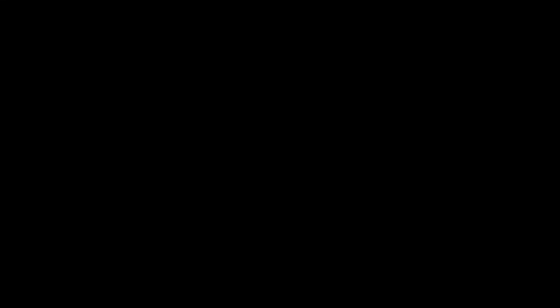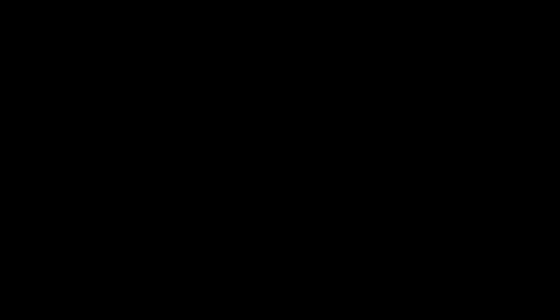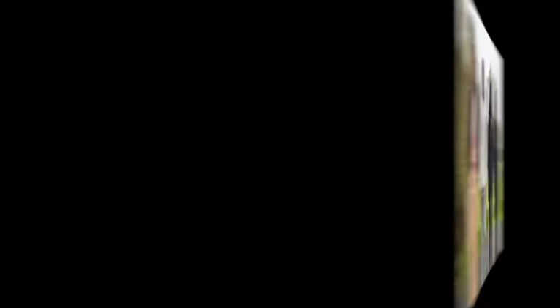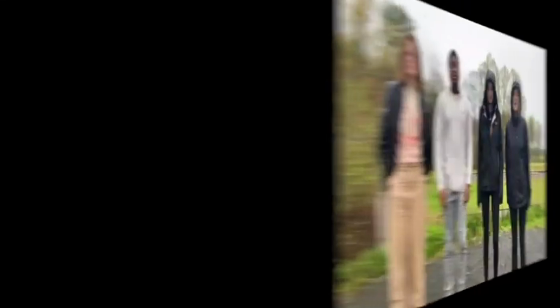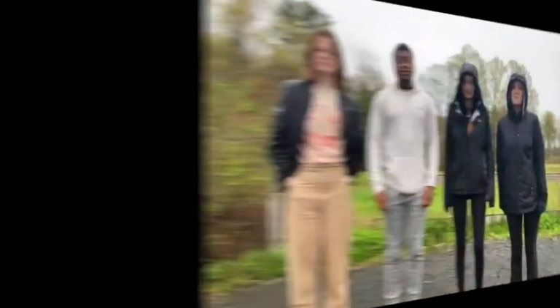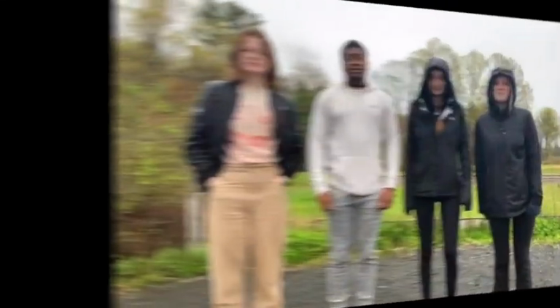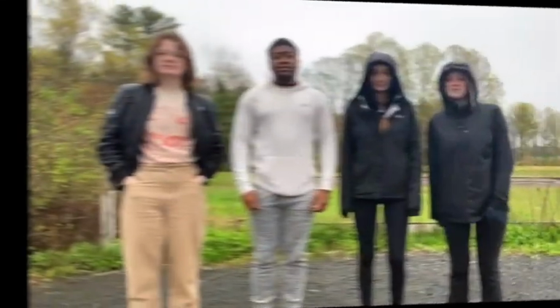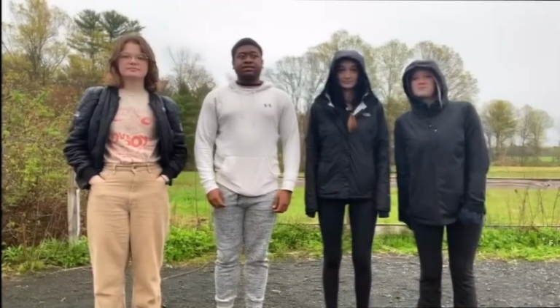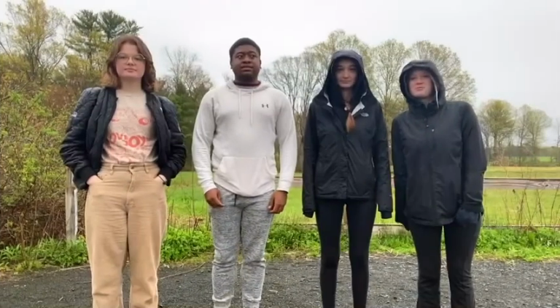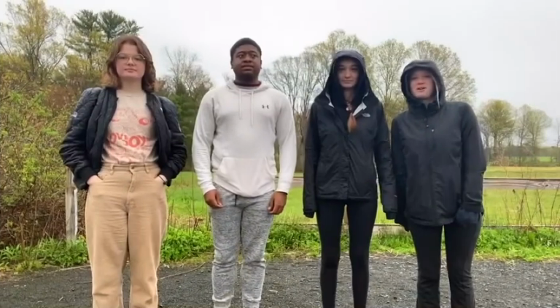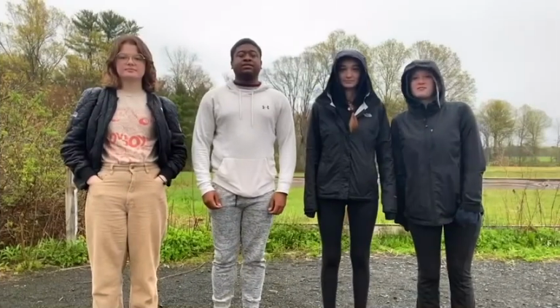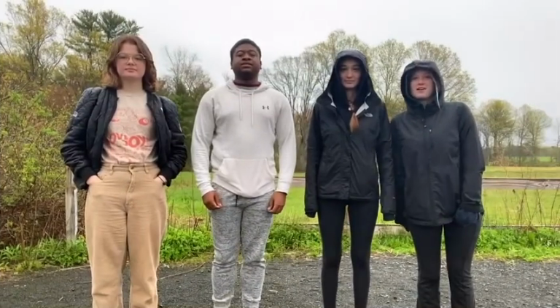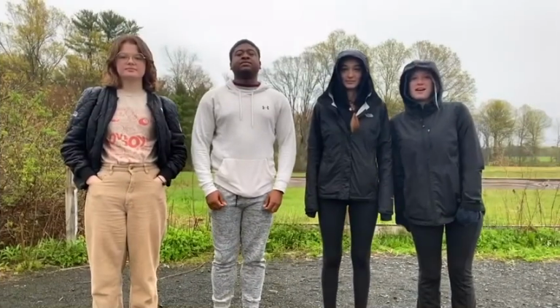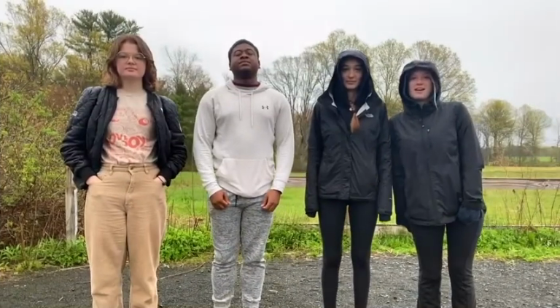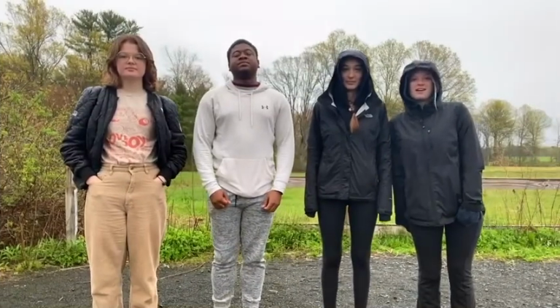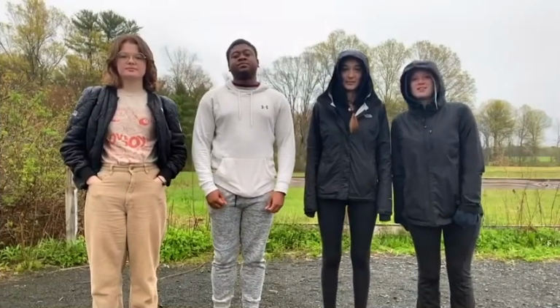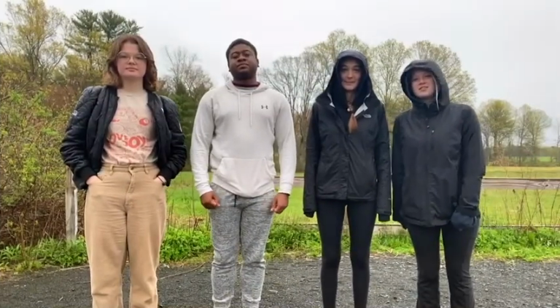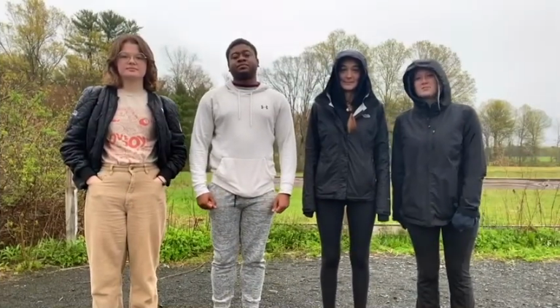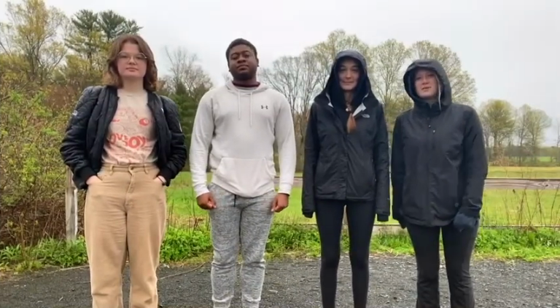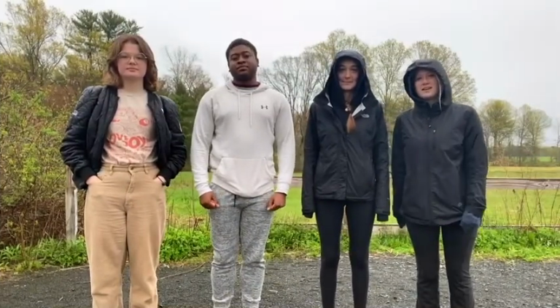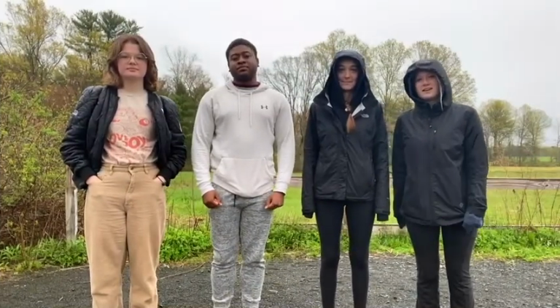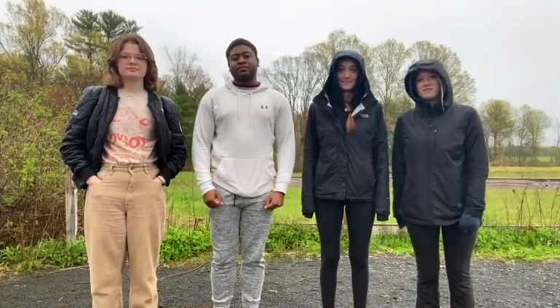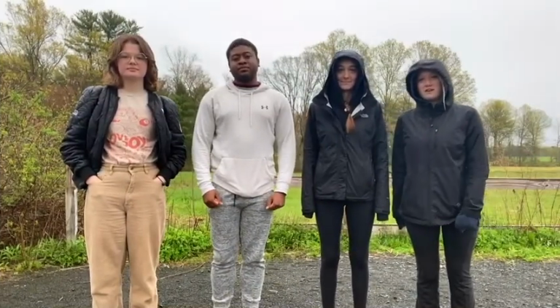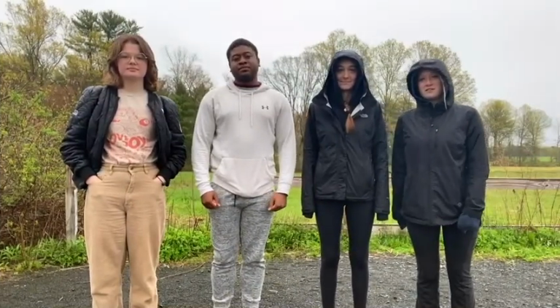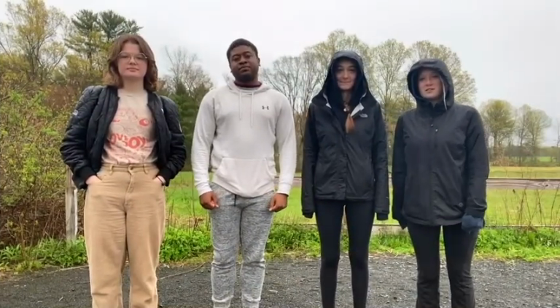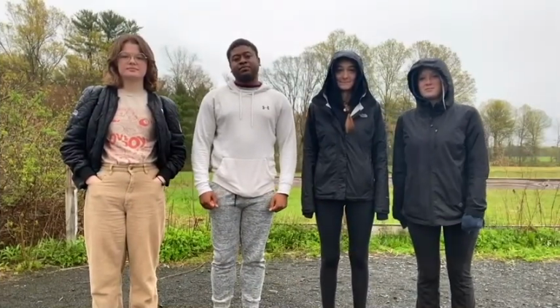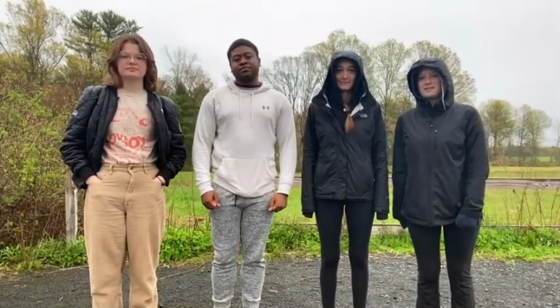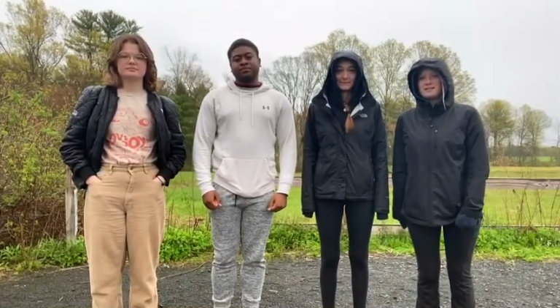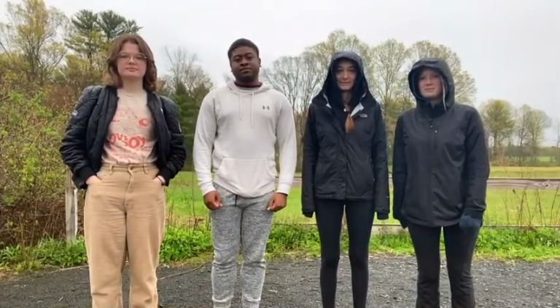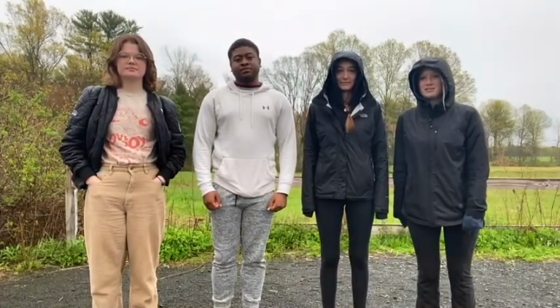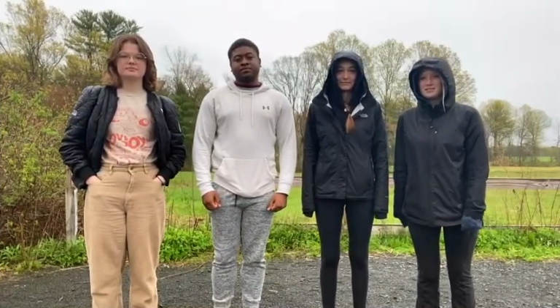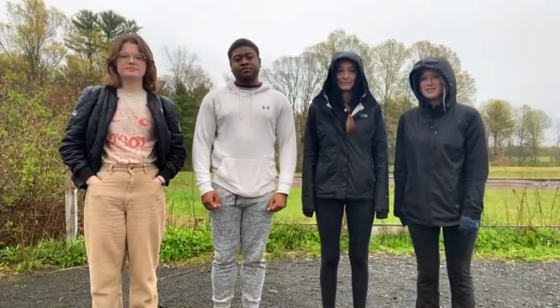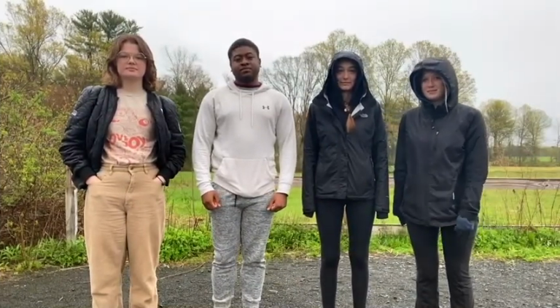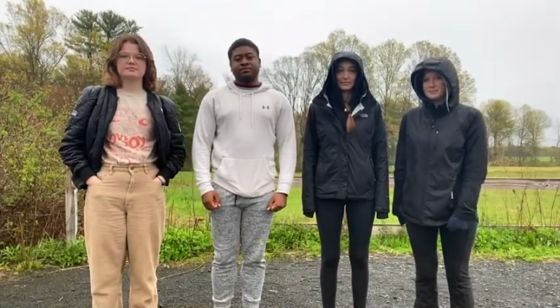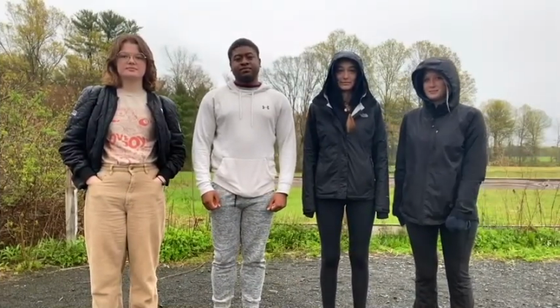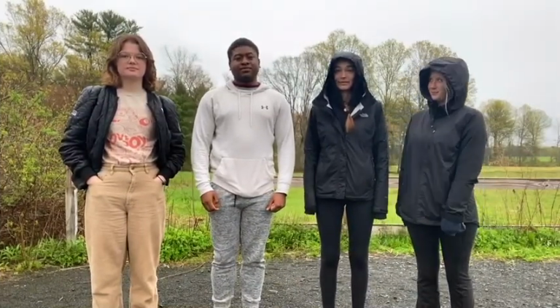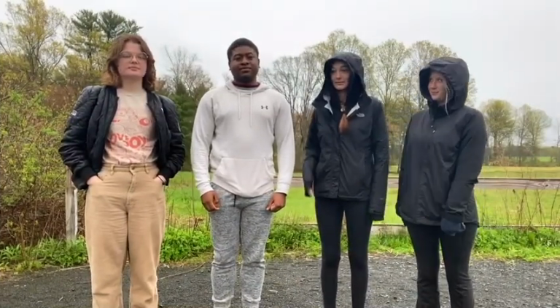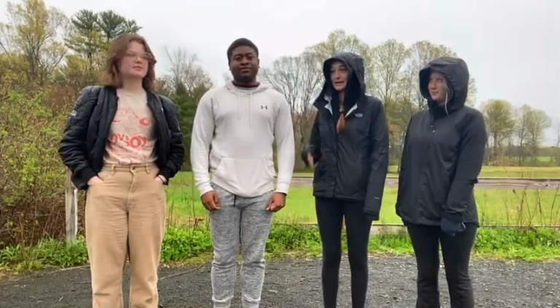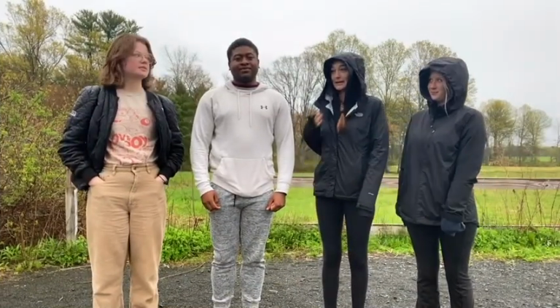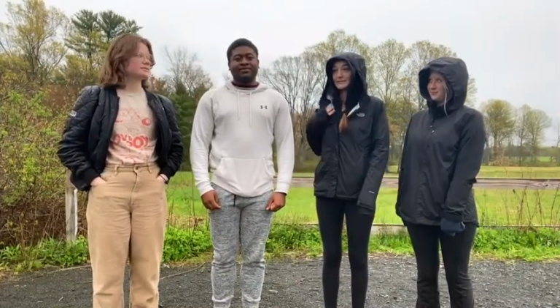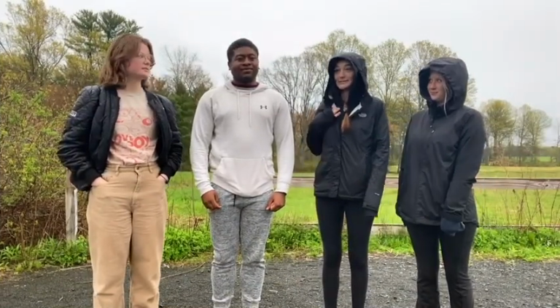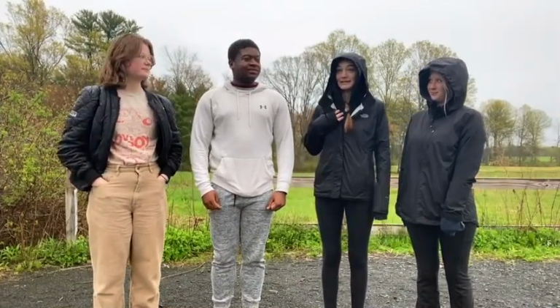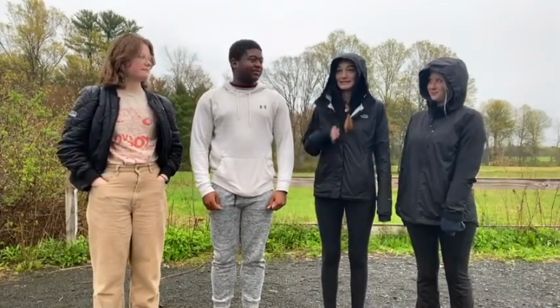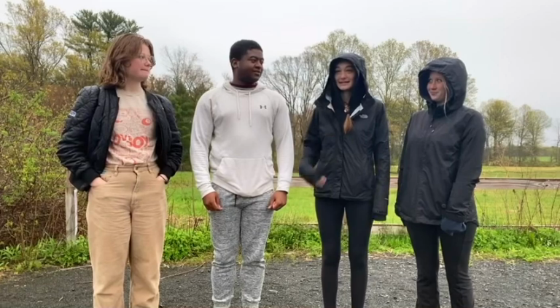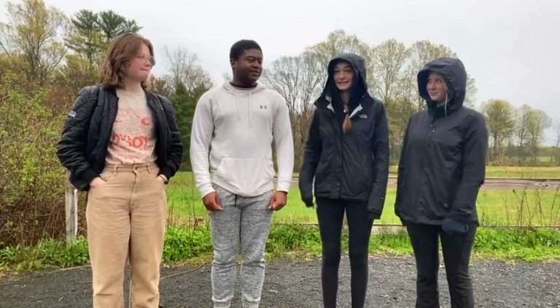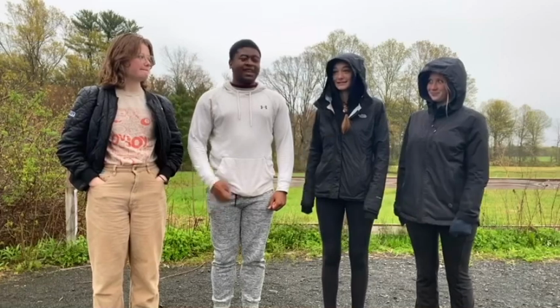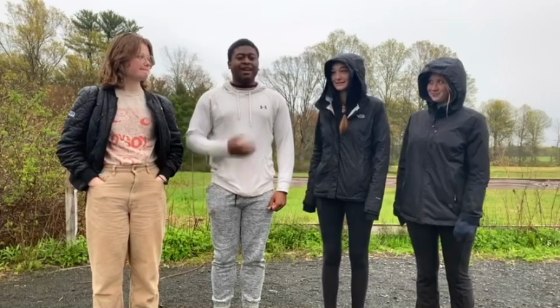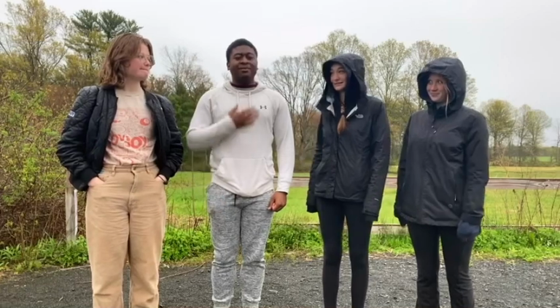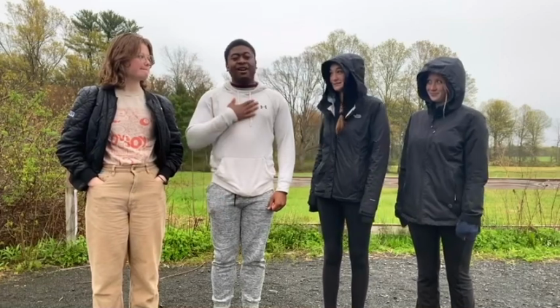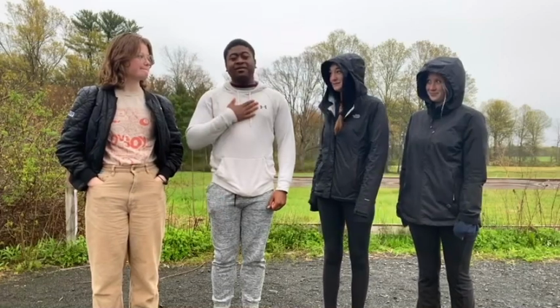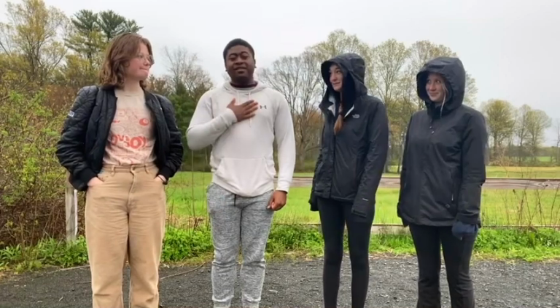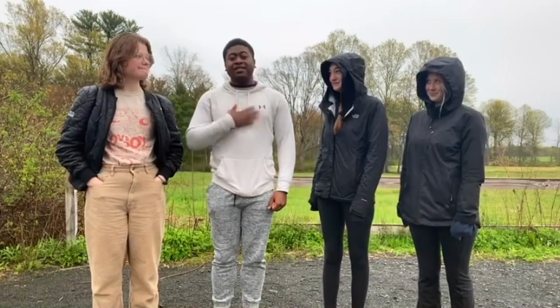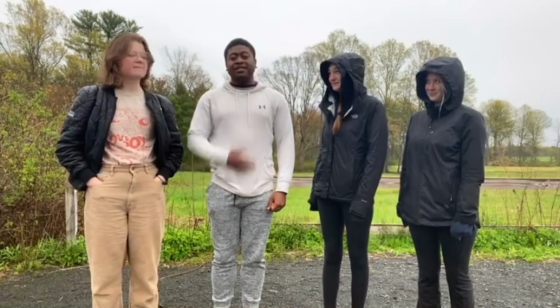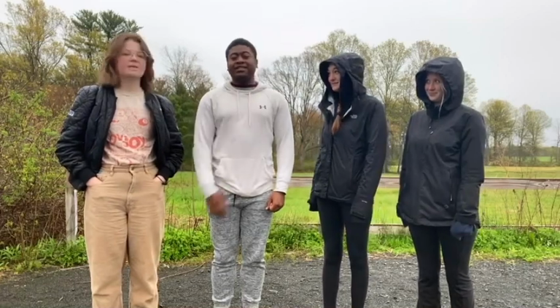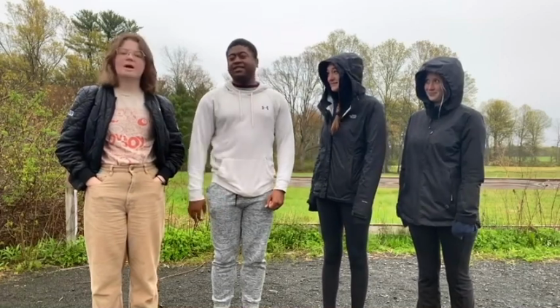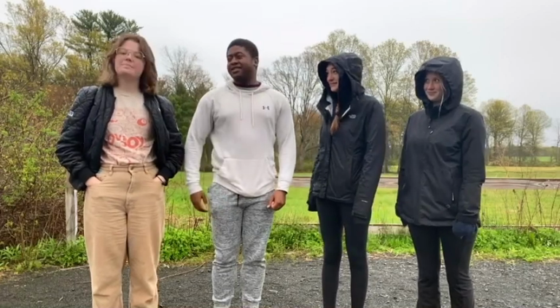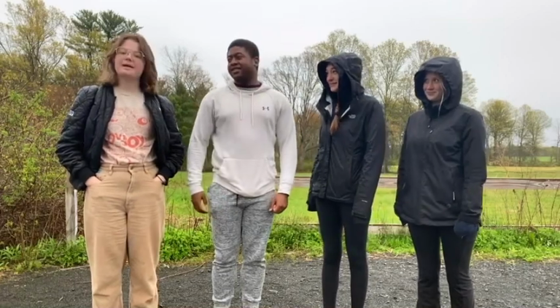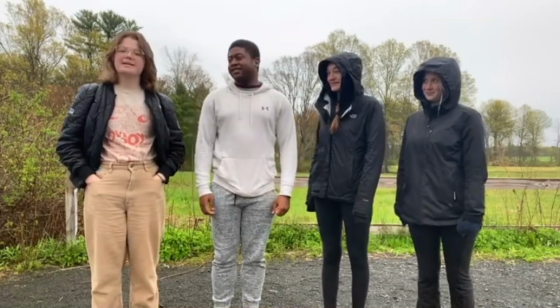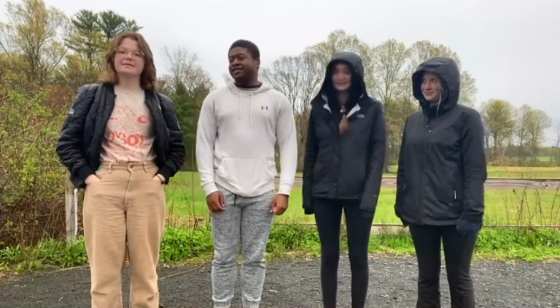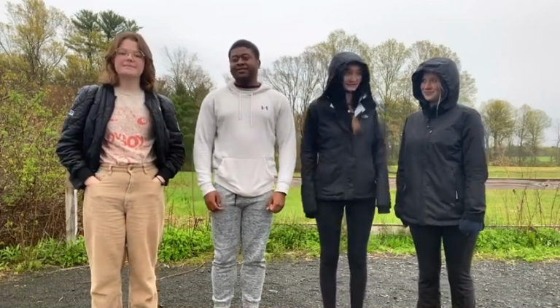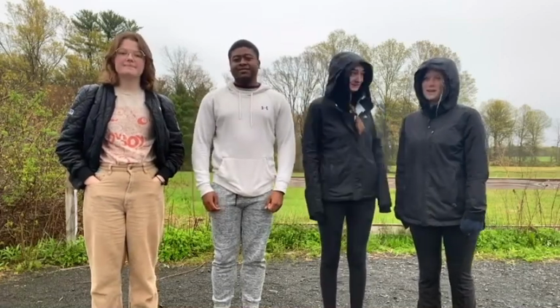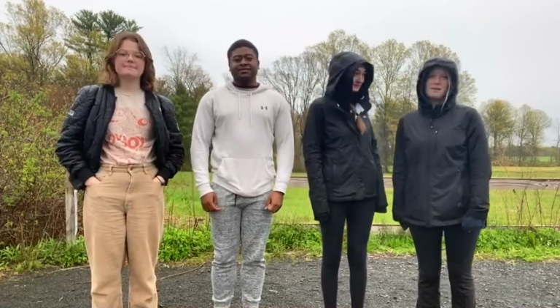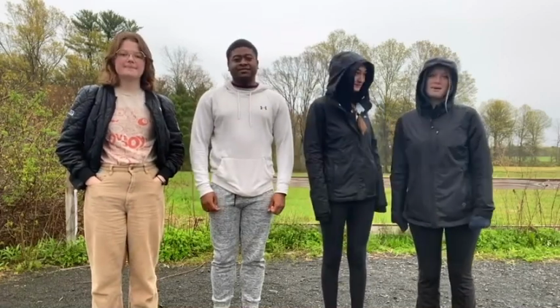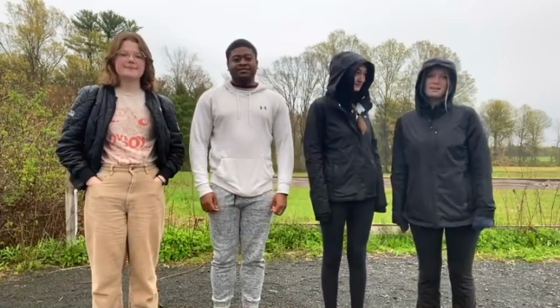Hi, we're Team 12 at NRC 185 at UMass Amherst. My name is Lexi. I'm Navin. I'm Micah. And I'm Megan.